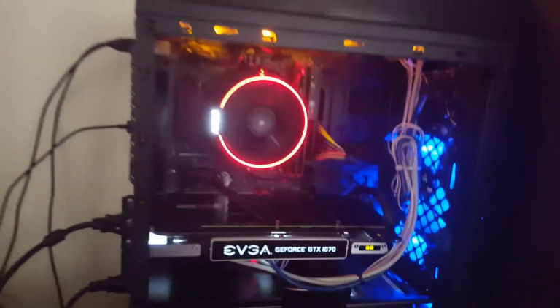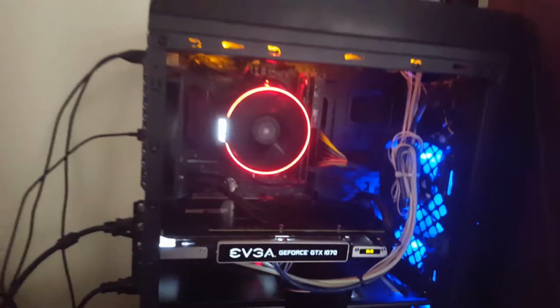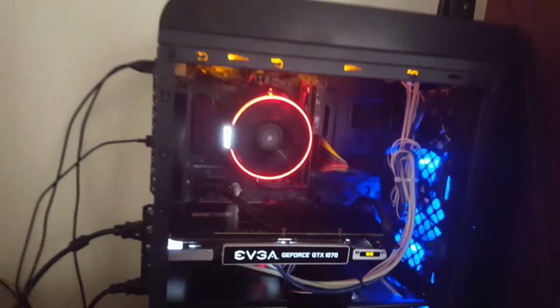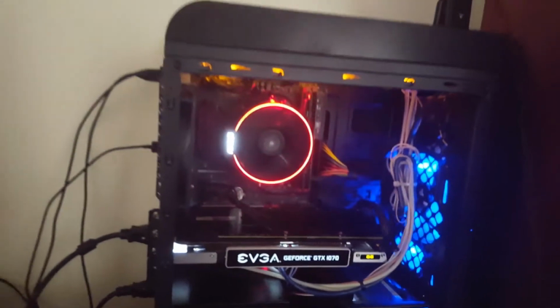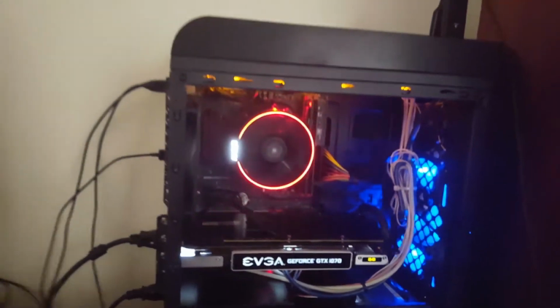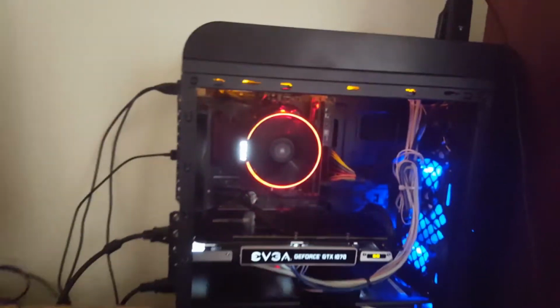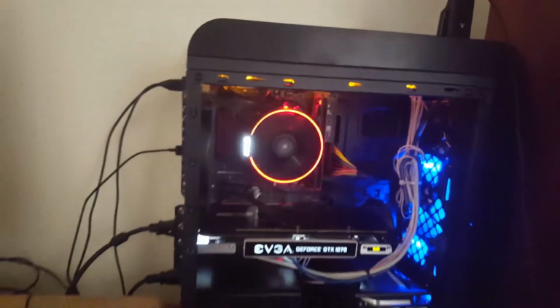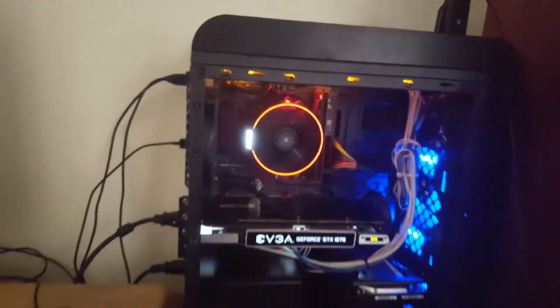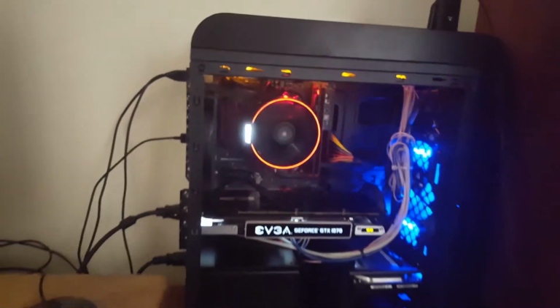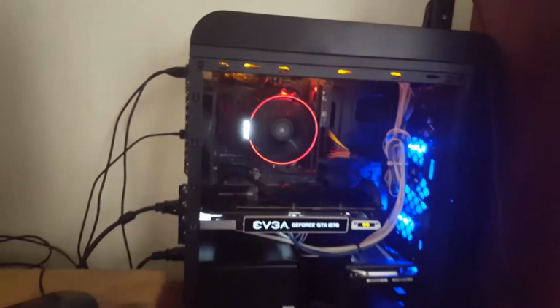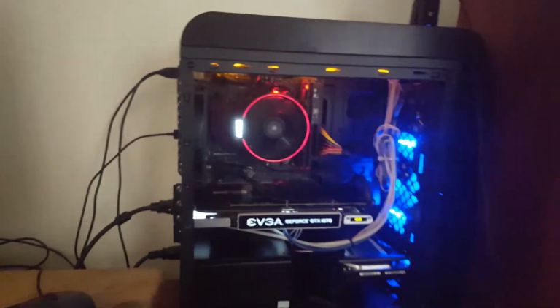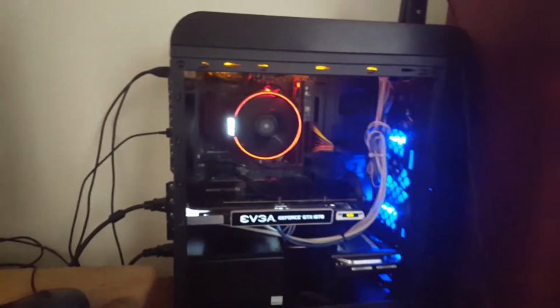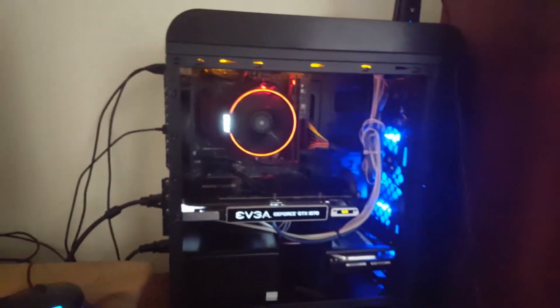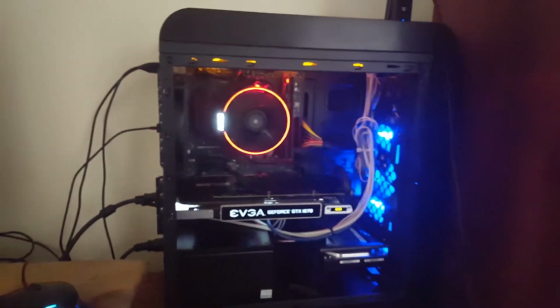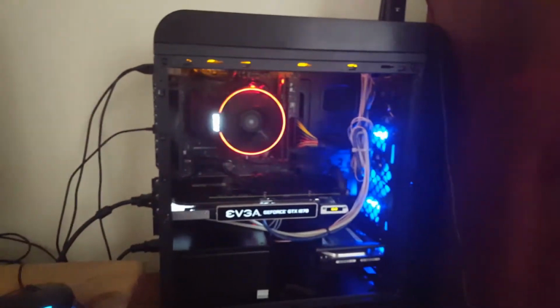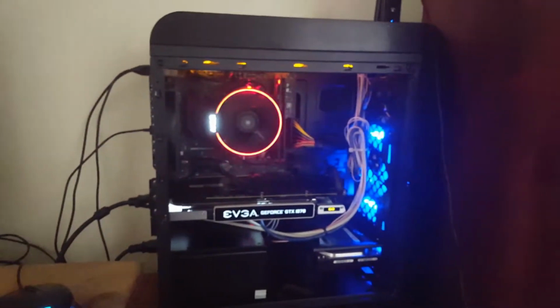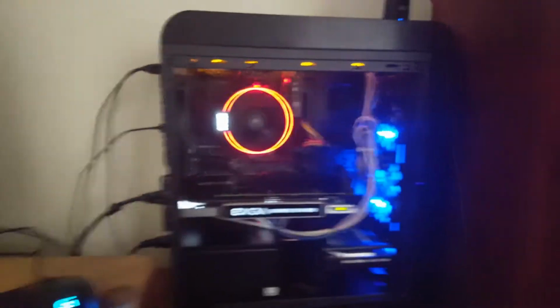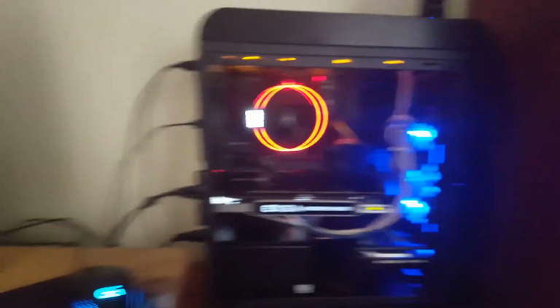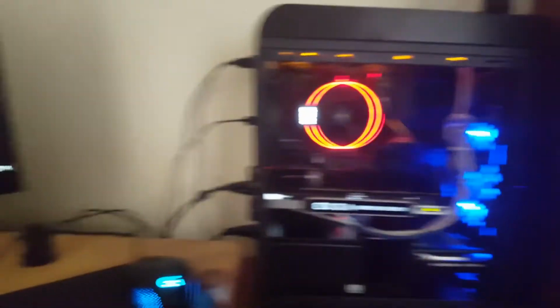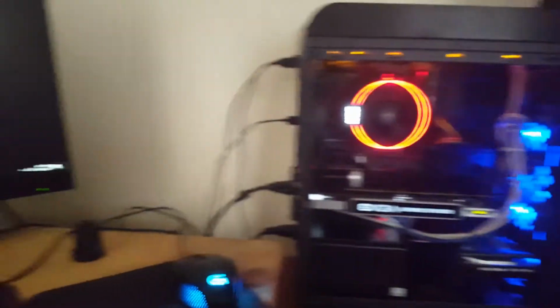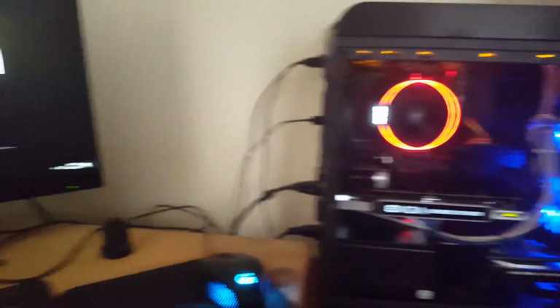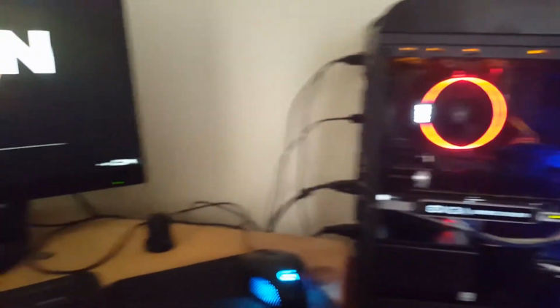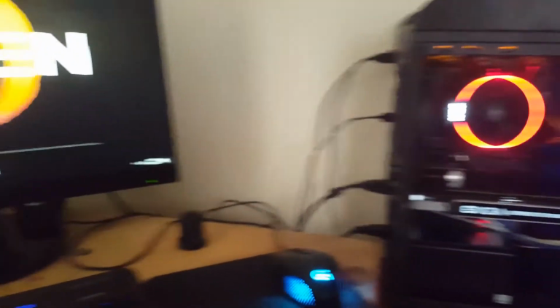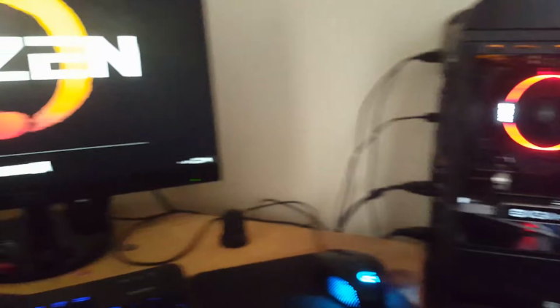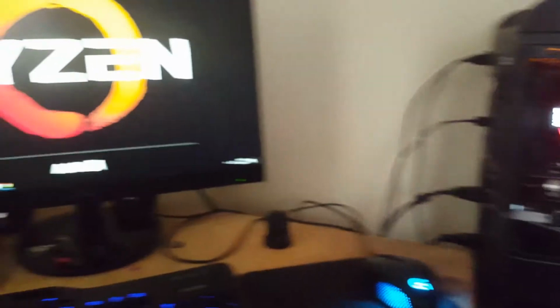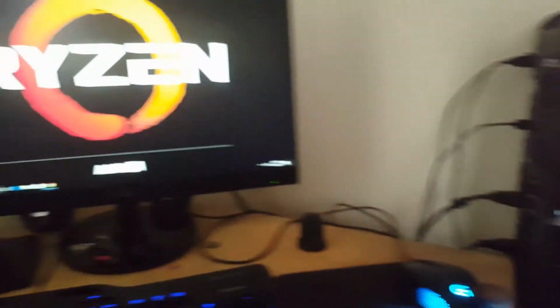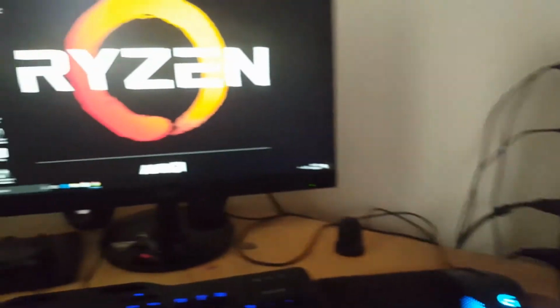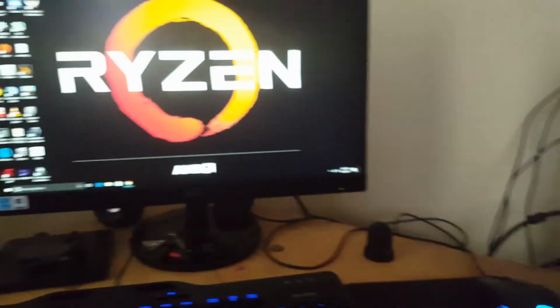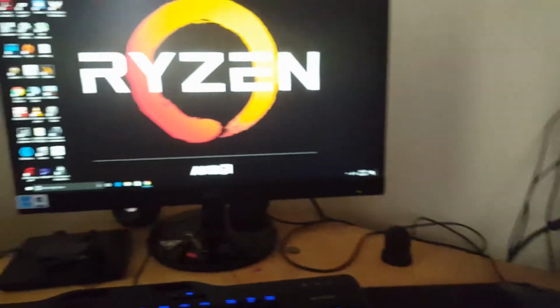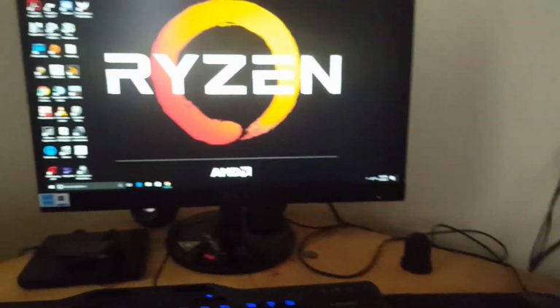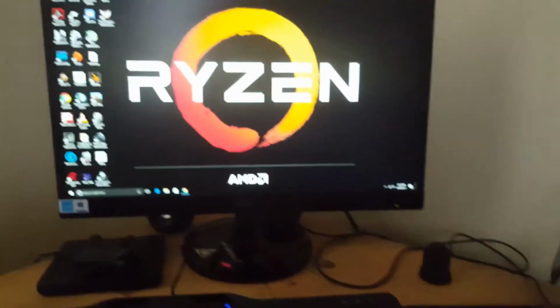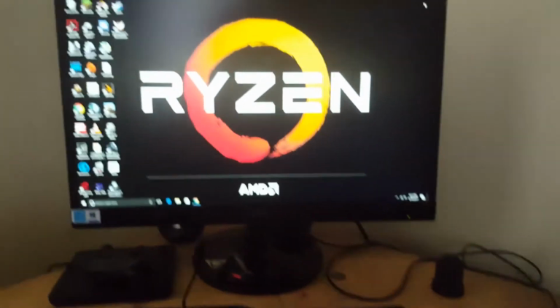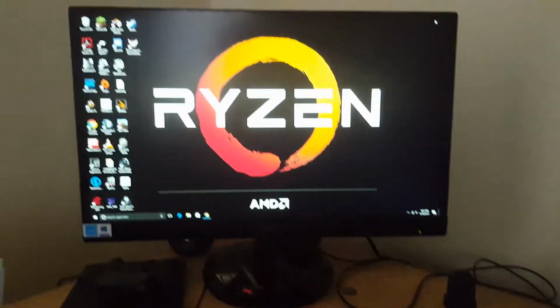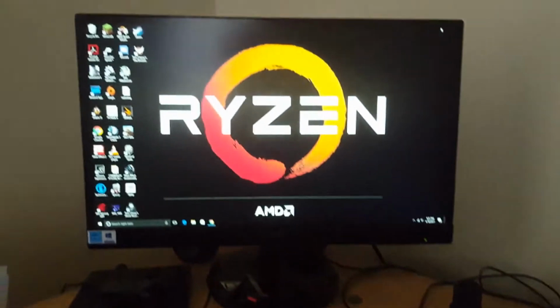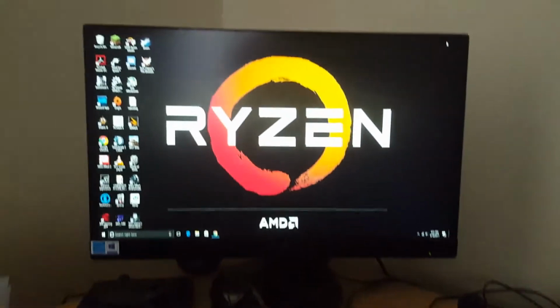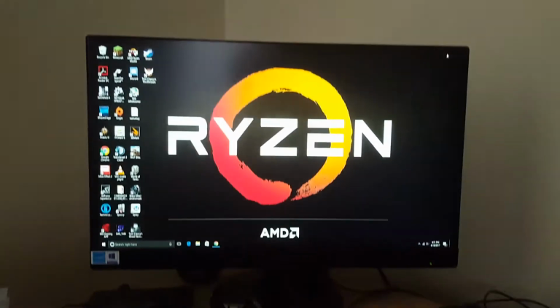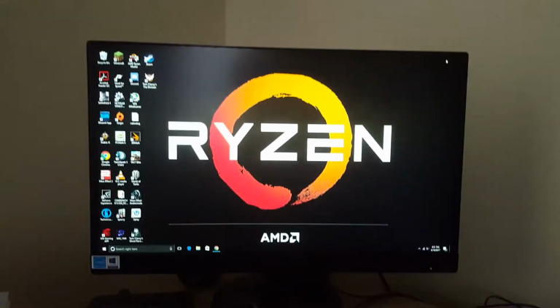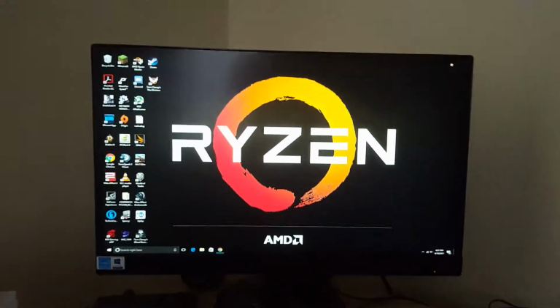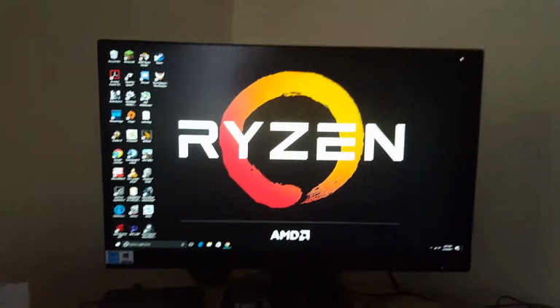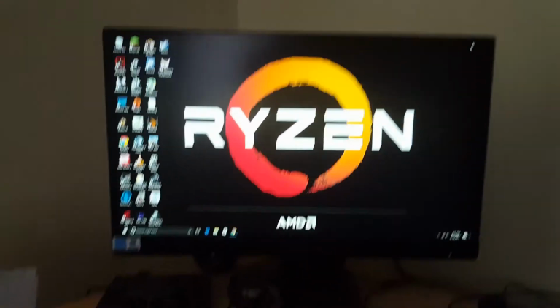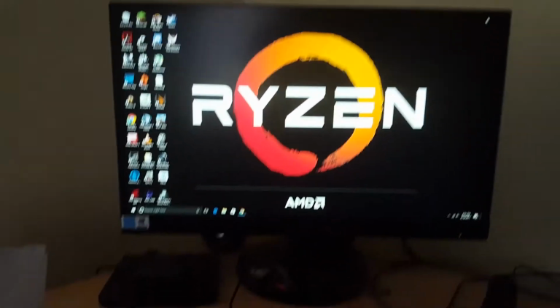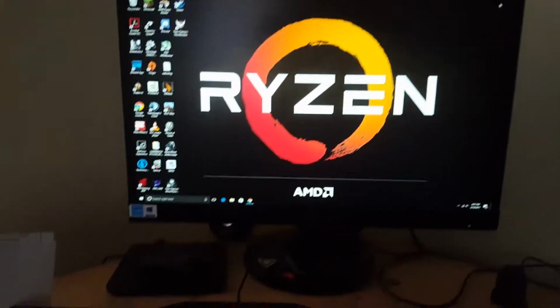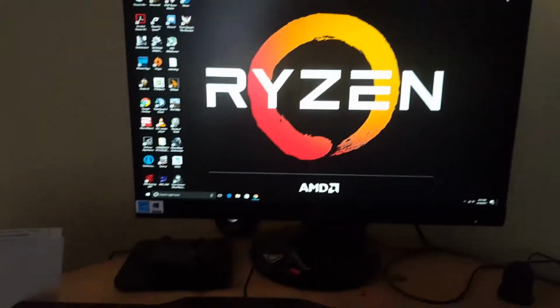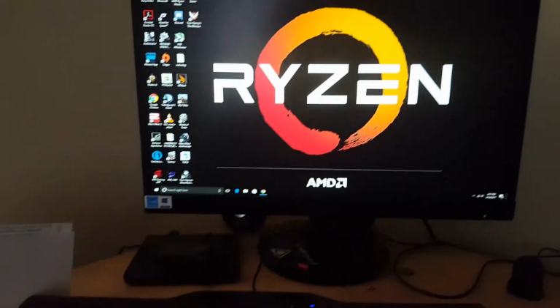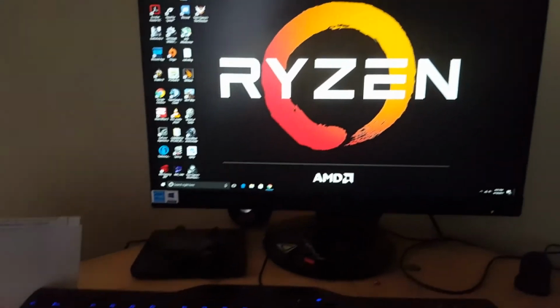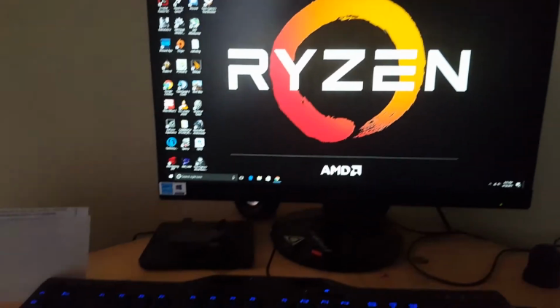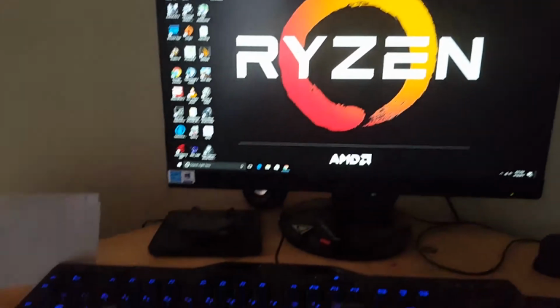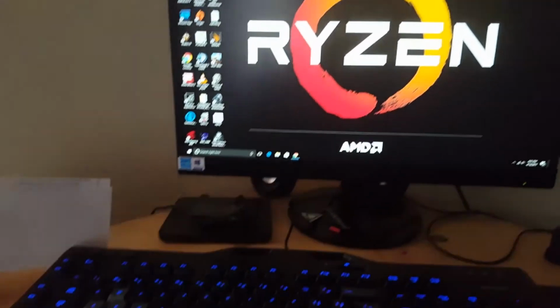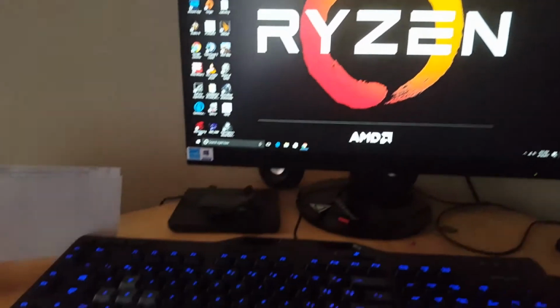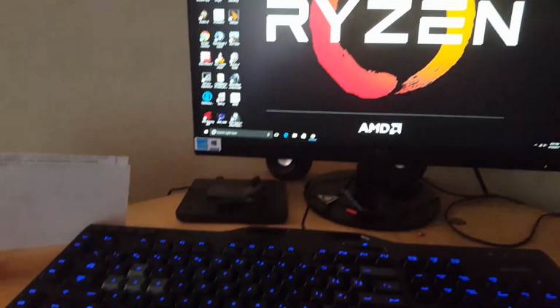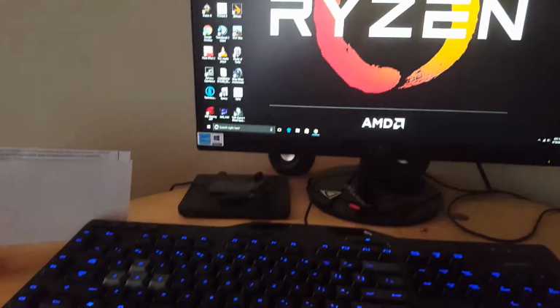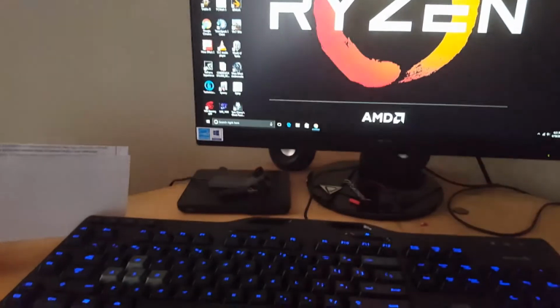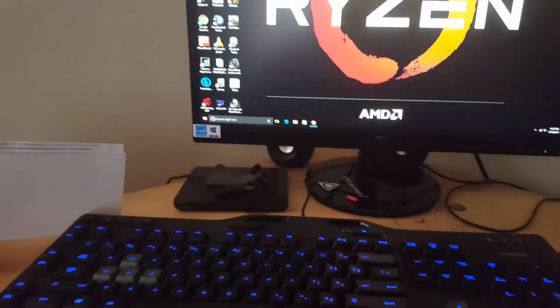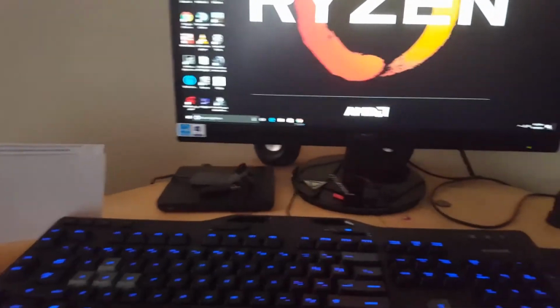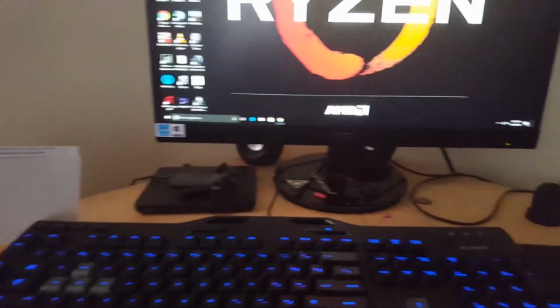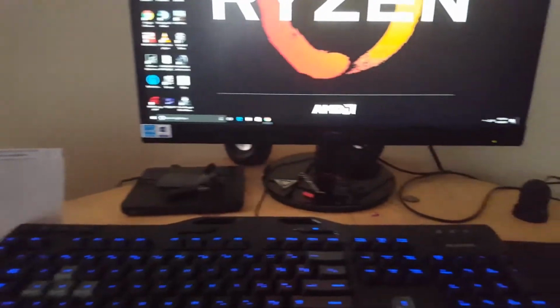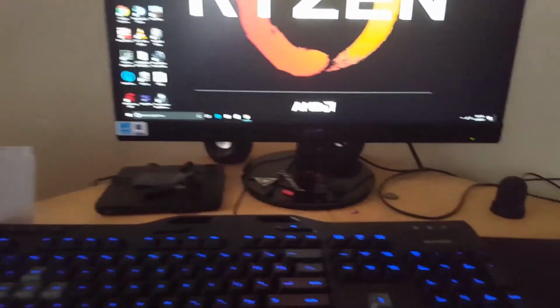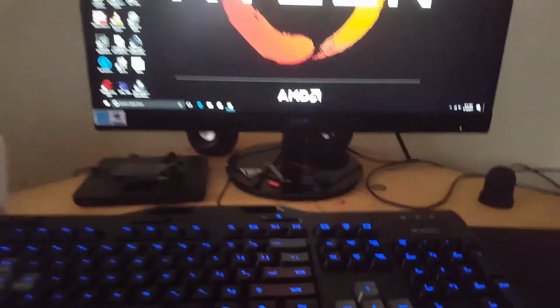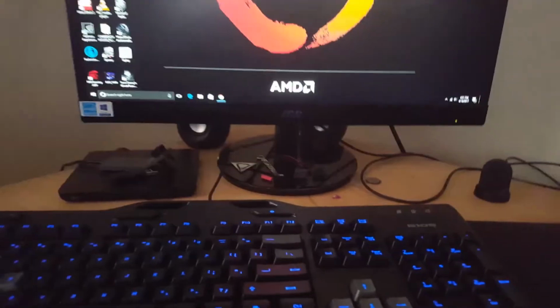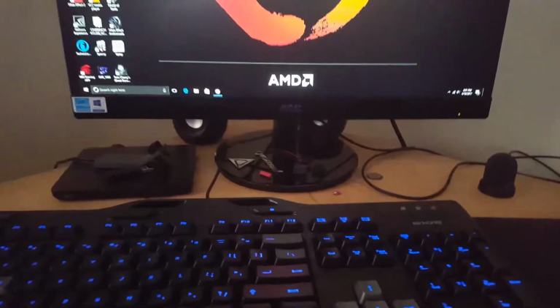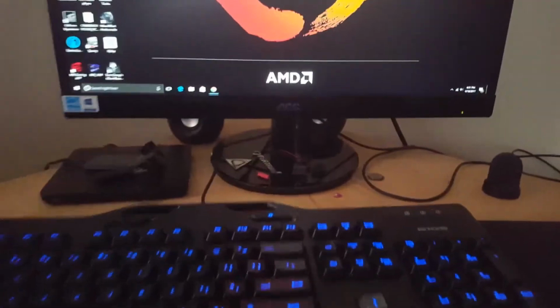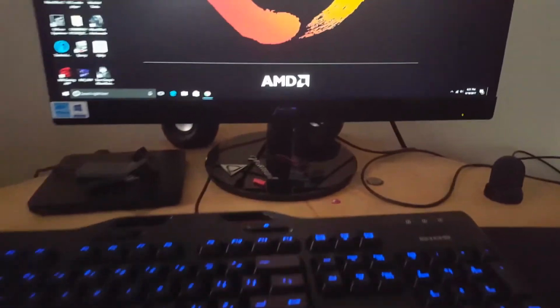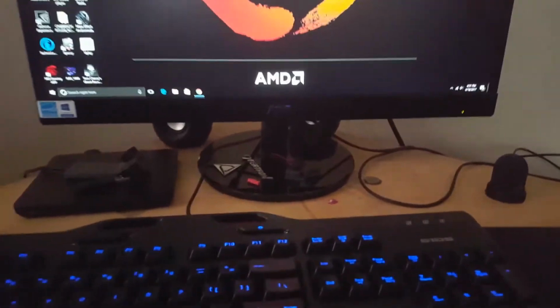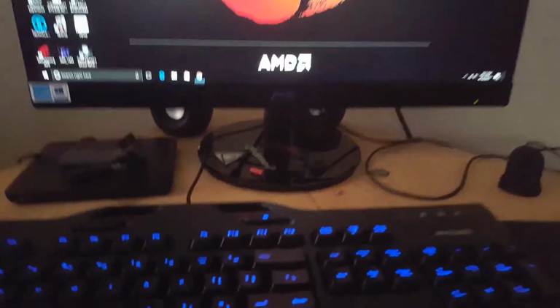And that's about it. Oh — 1080p monitor, just a generic 21 inch from AOC I believe.